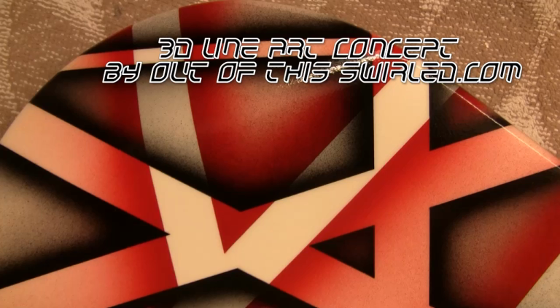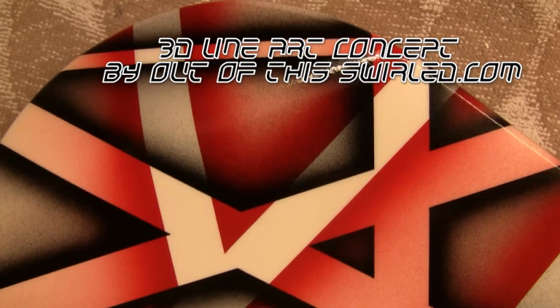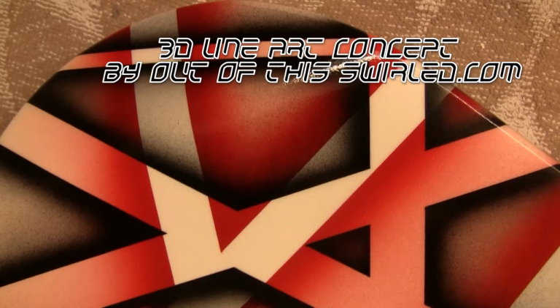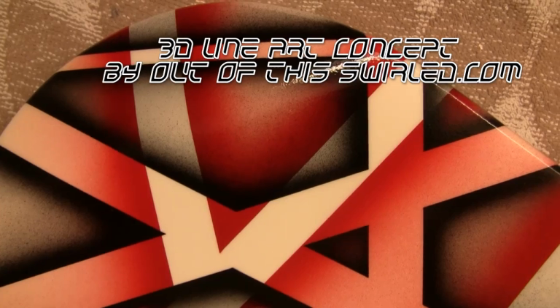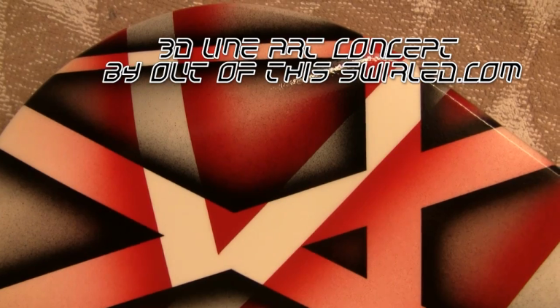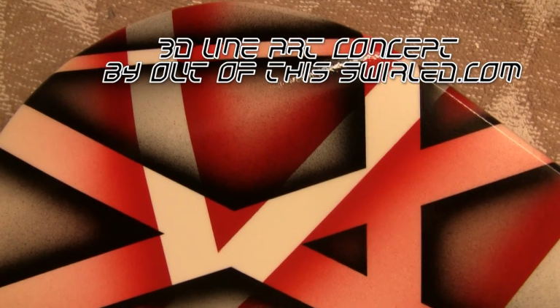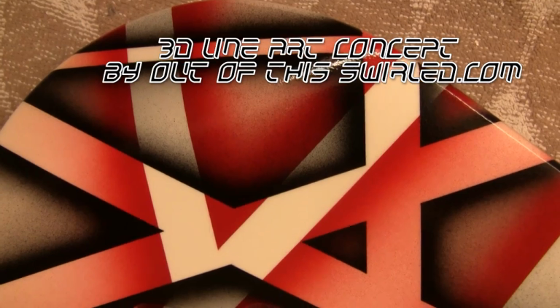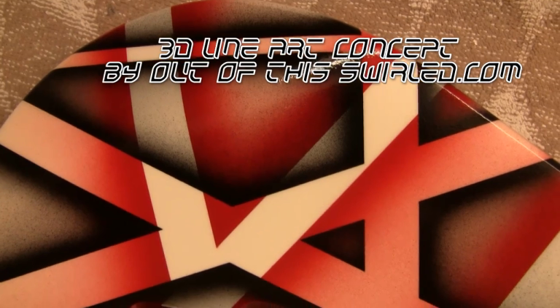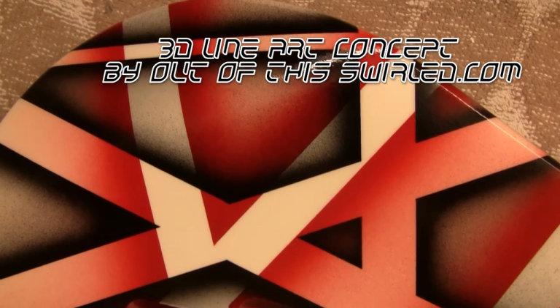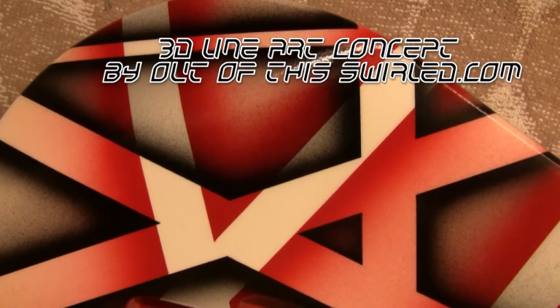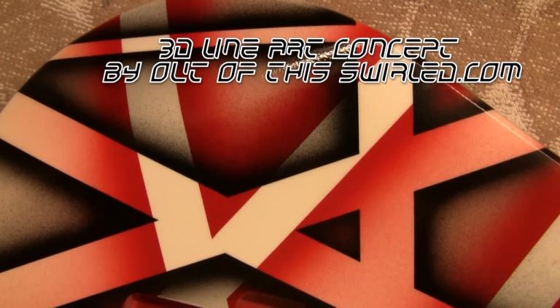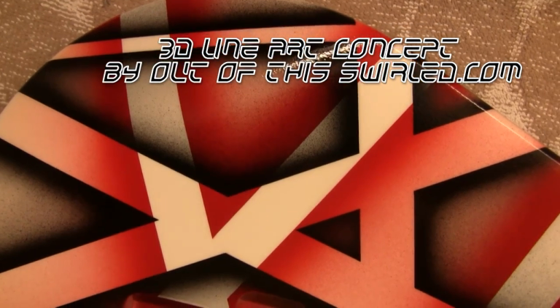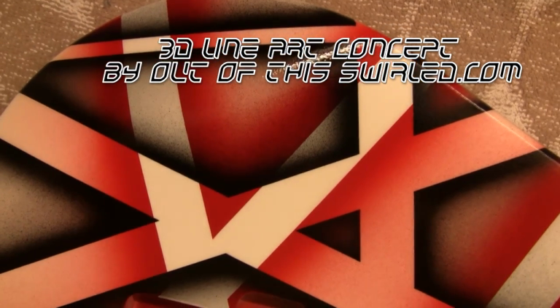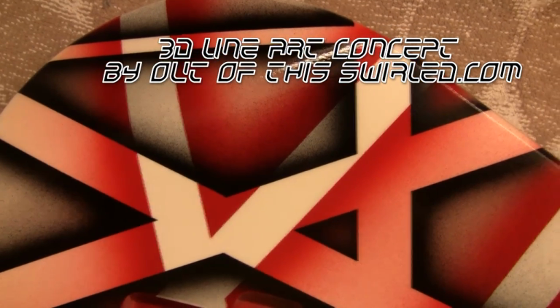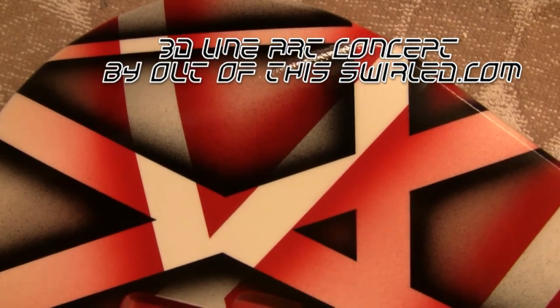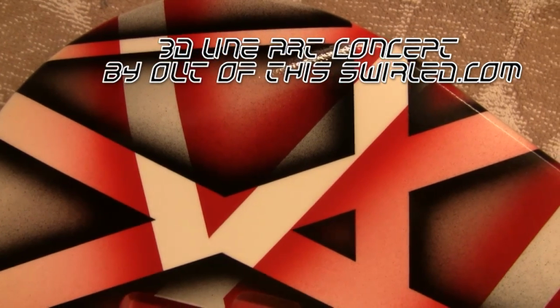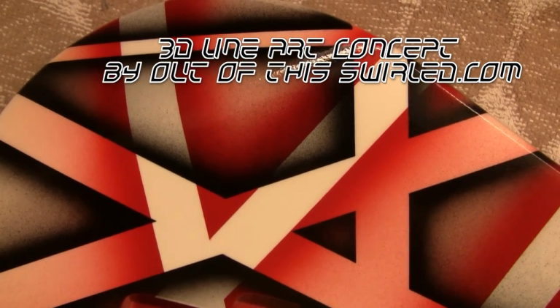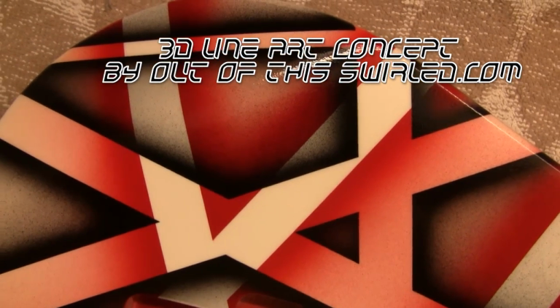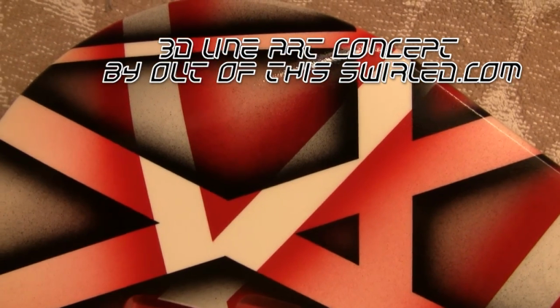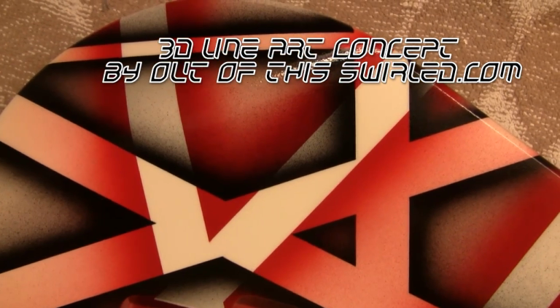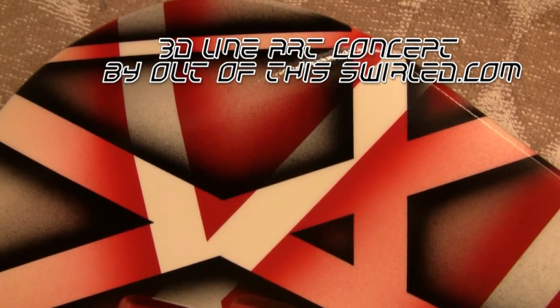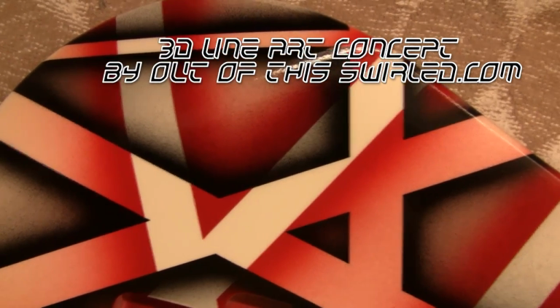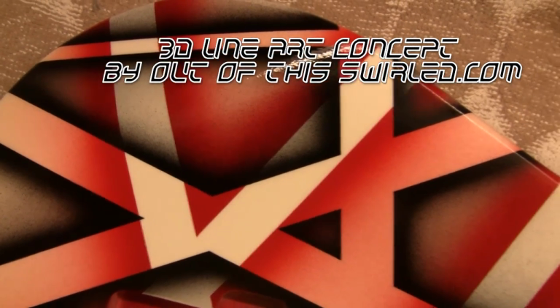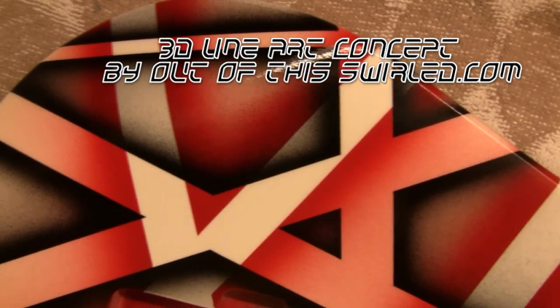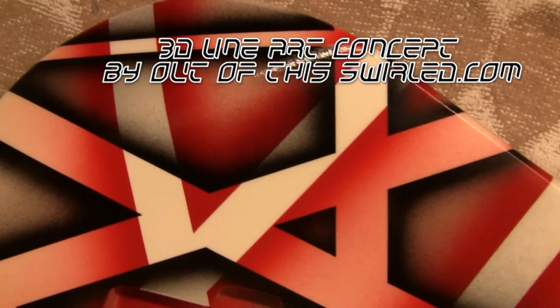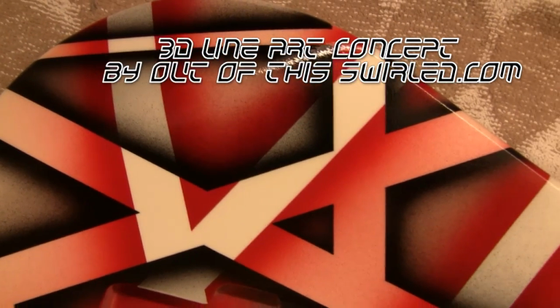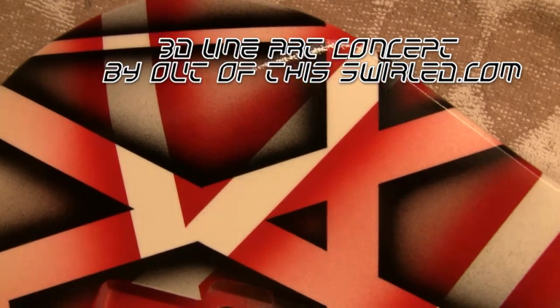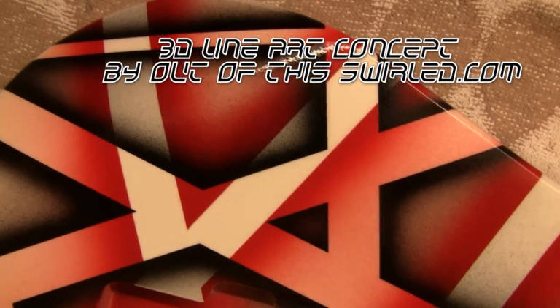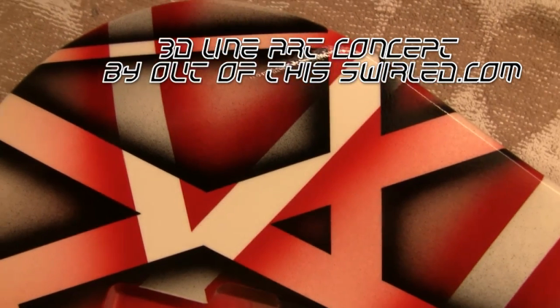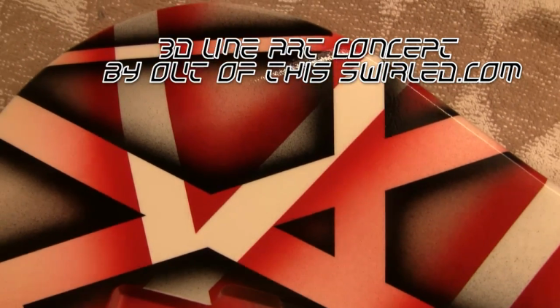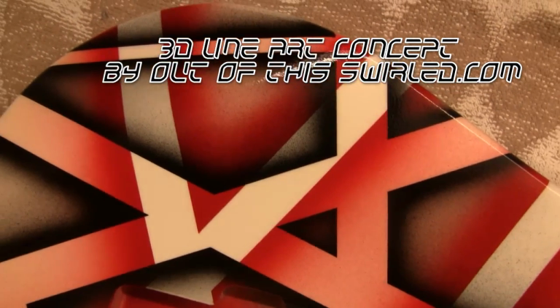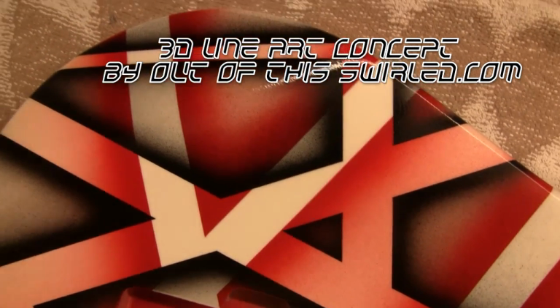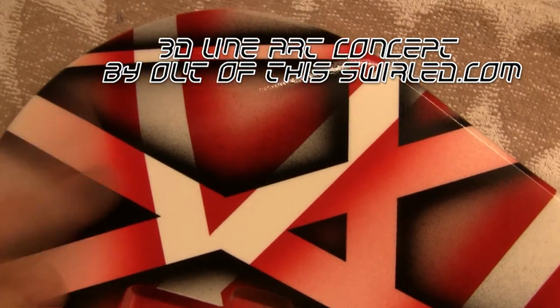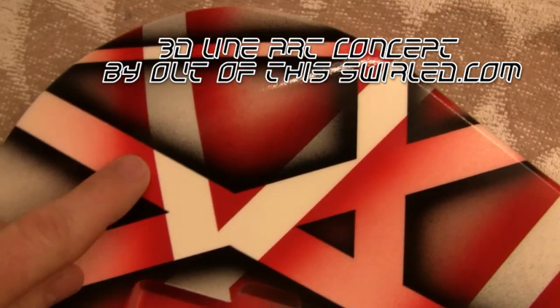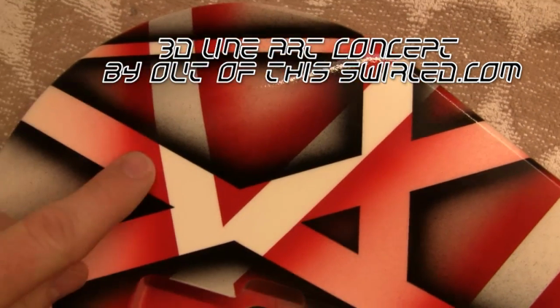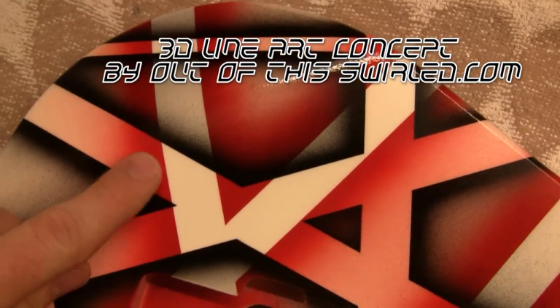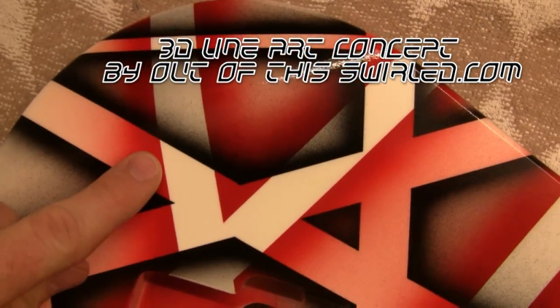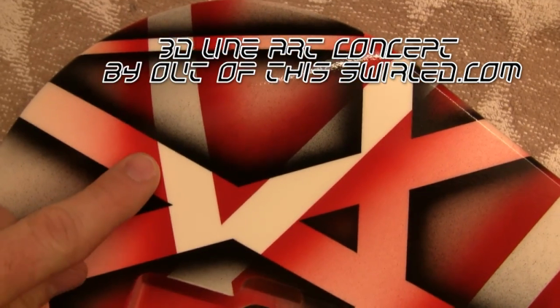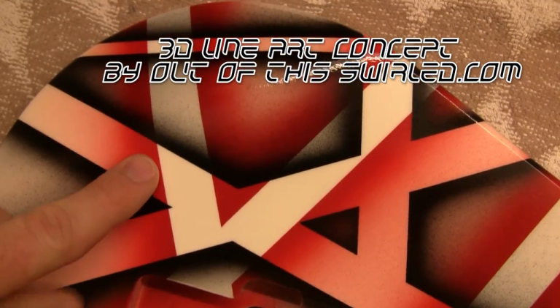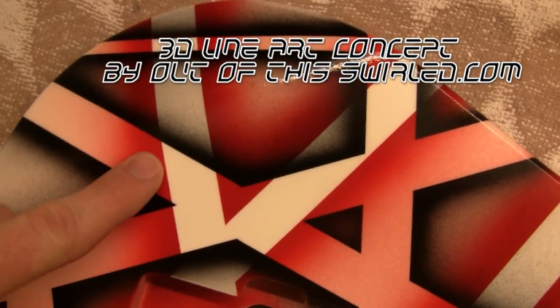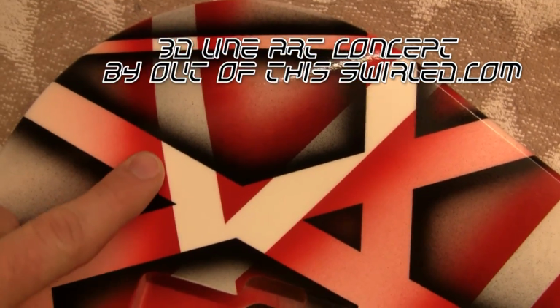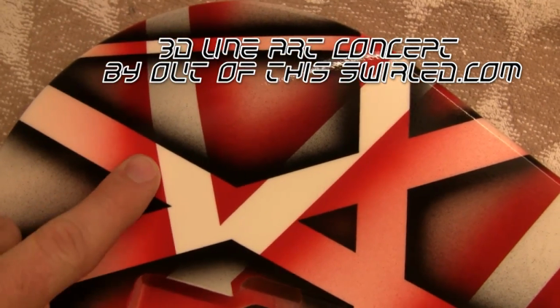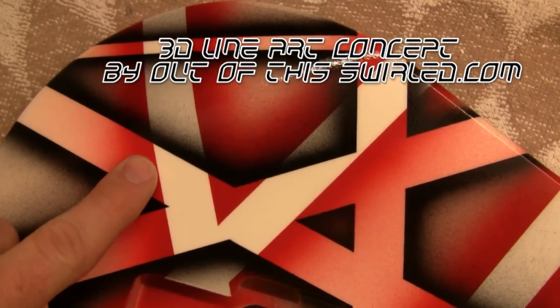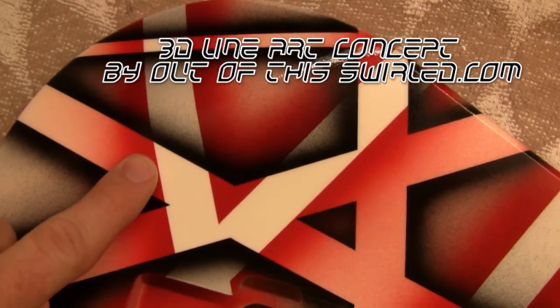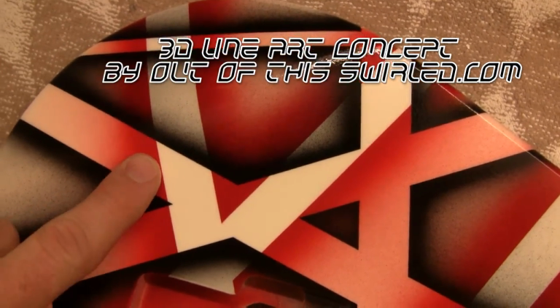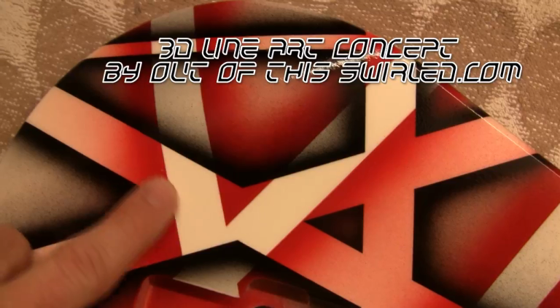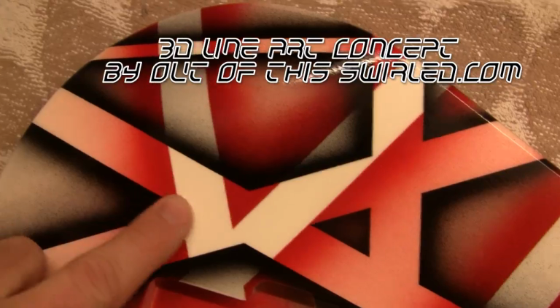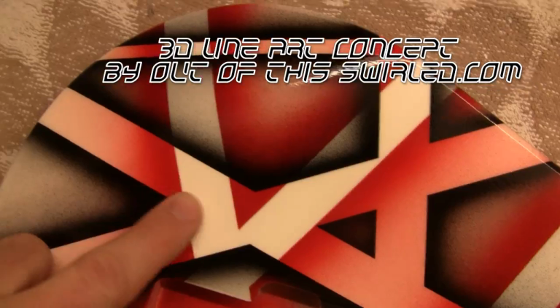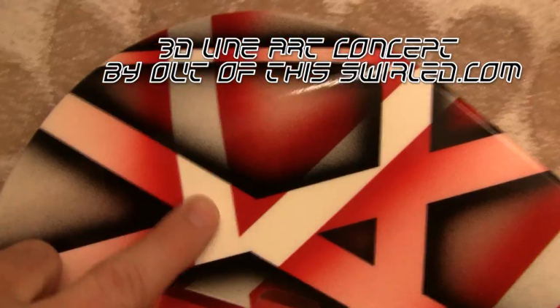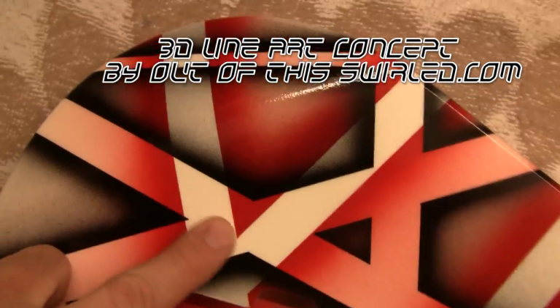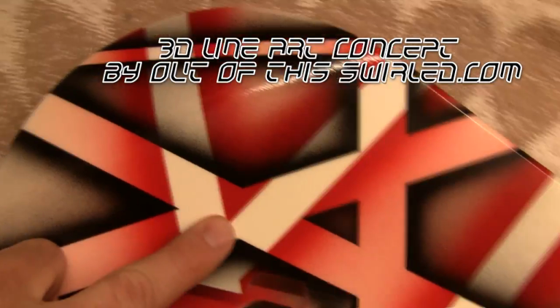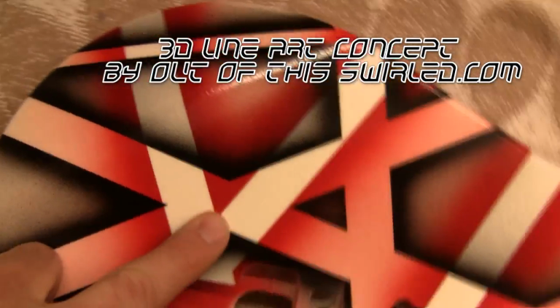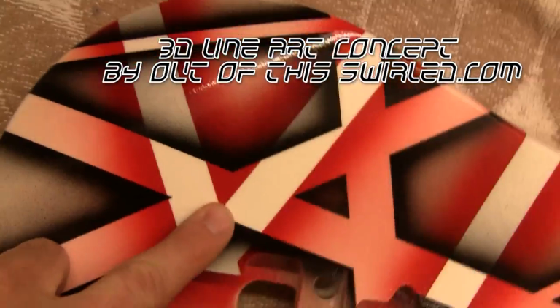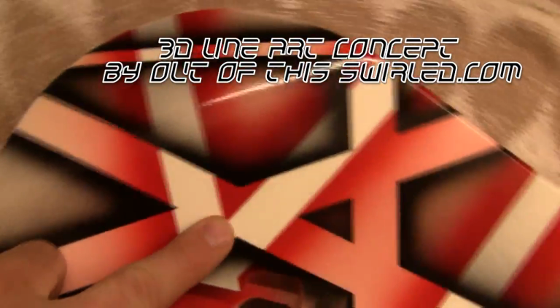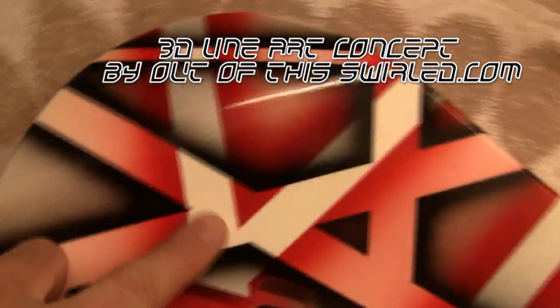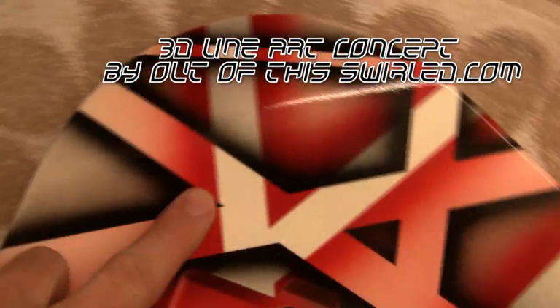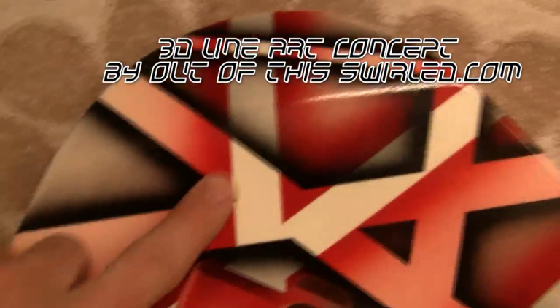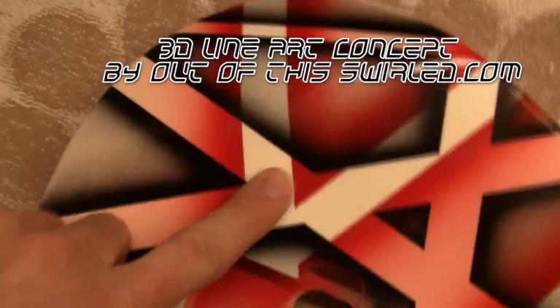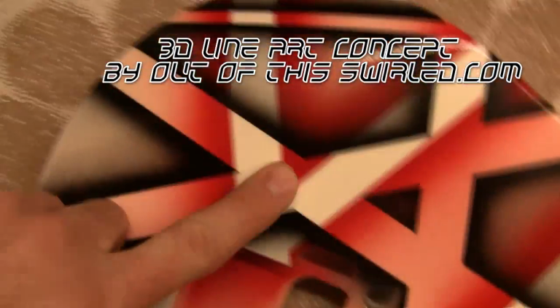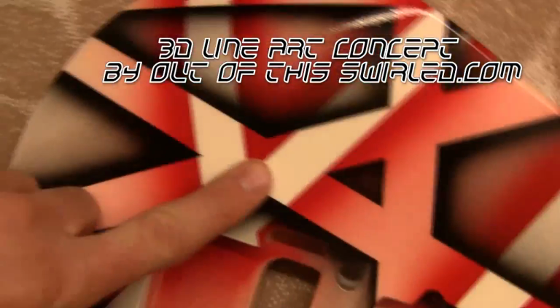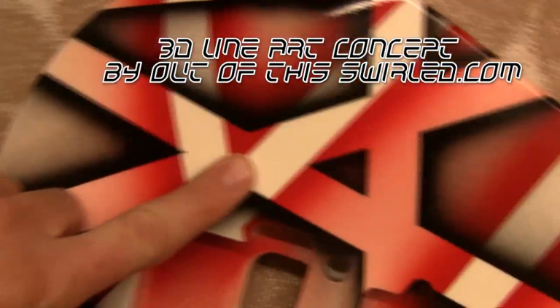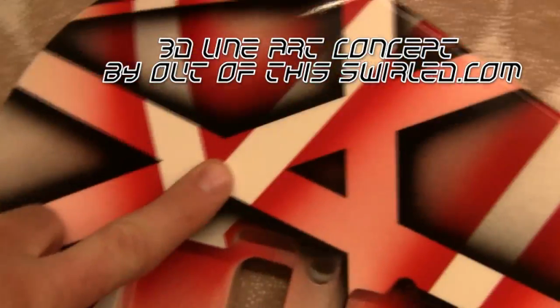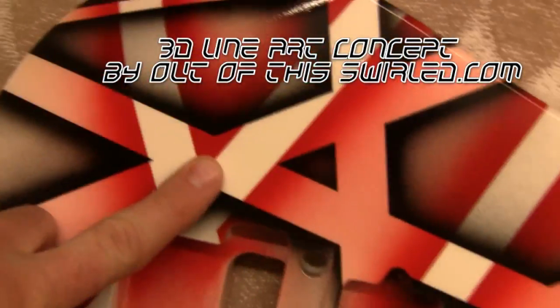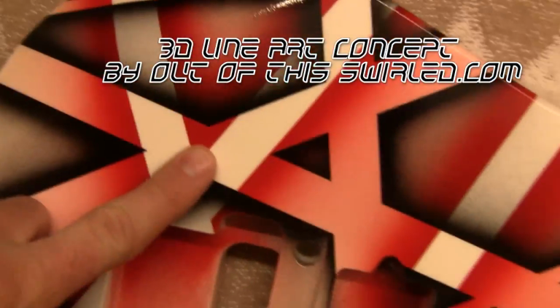Hey guys, this is Alan from Out of This World. Just a quick video to set the record straight about my 3D line art concept that I came up with back in 2007.